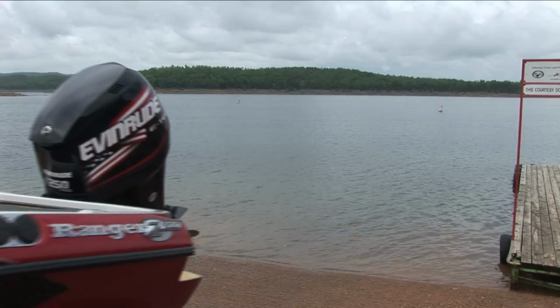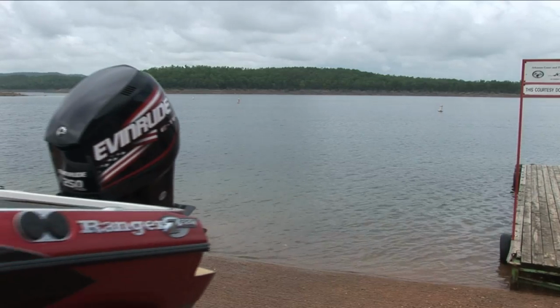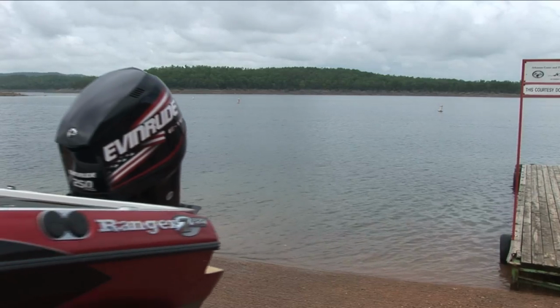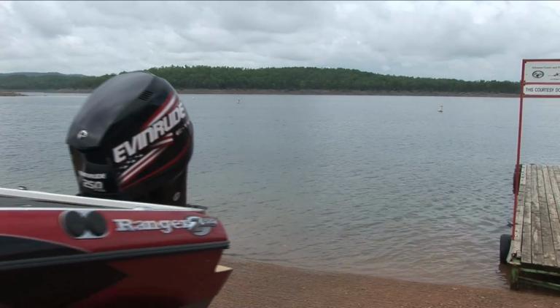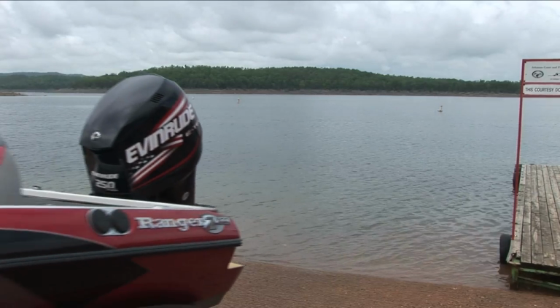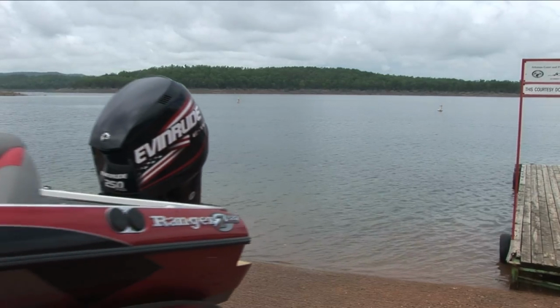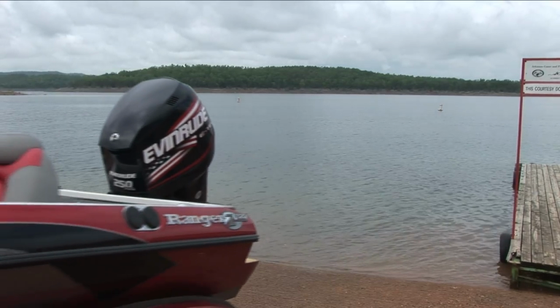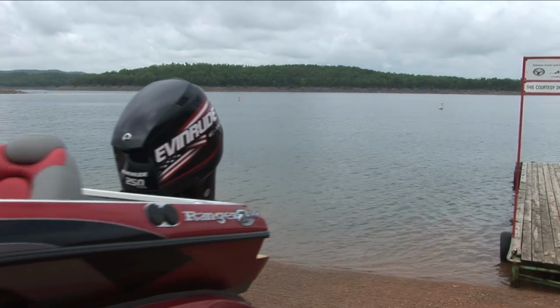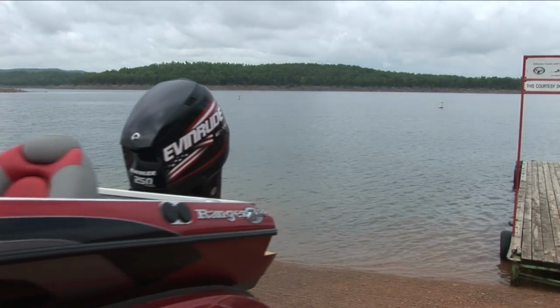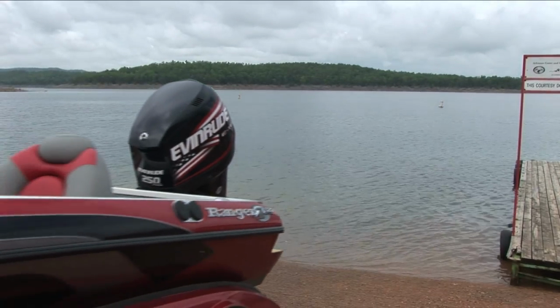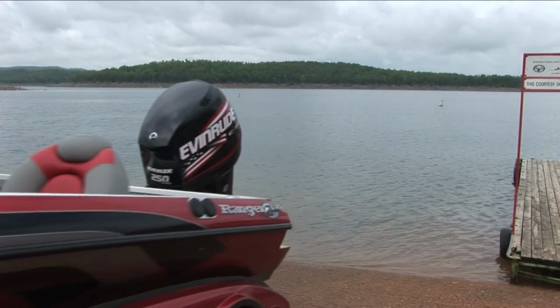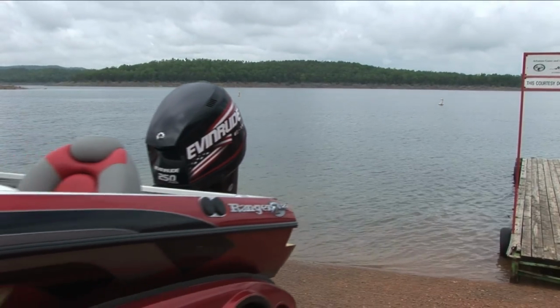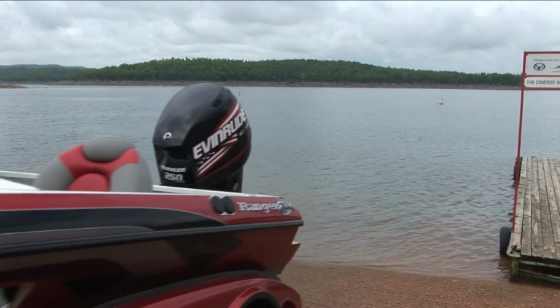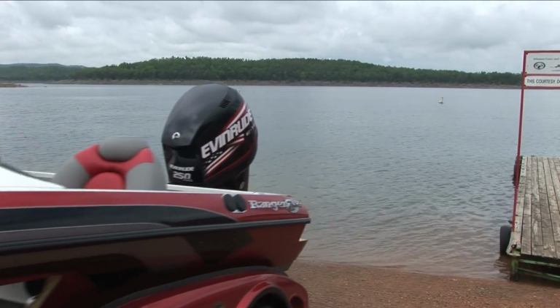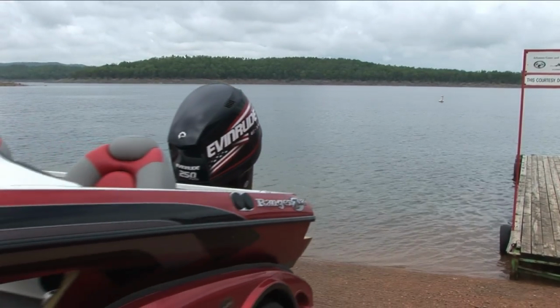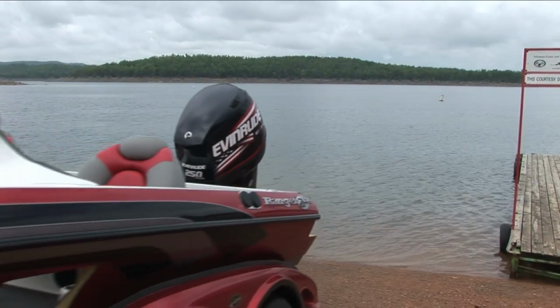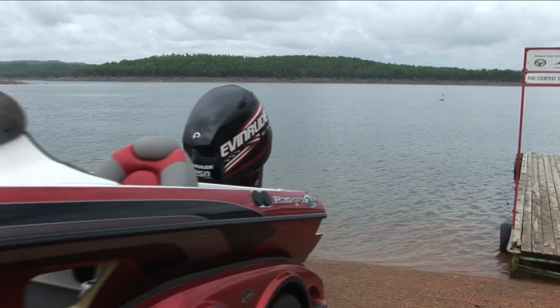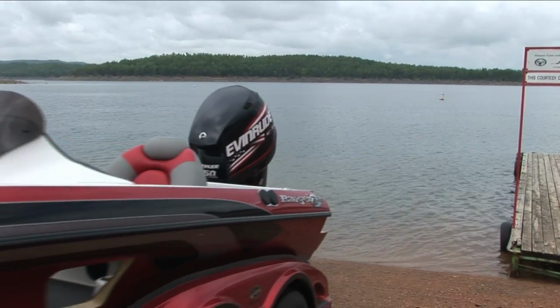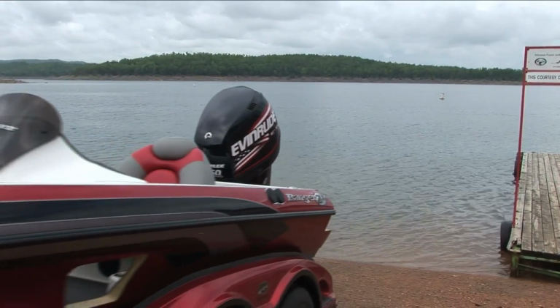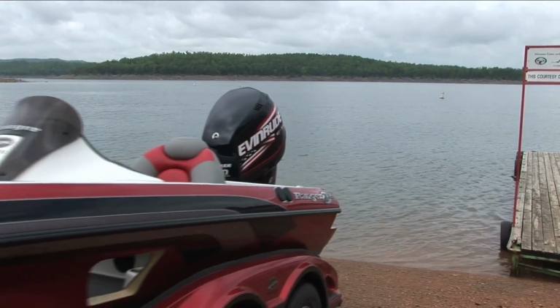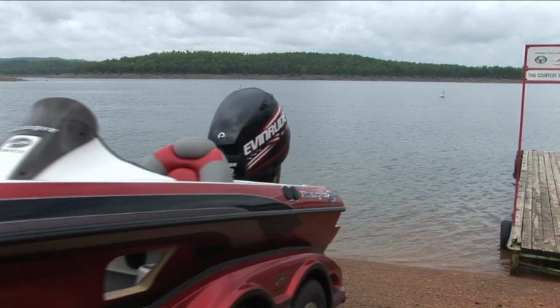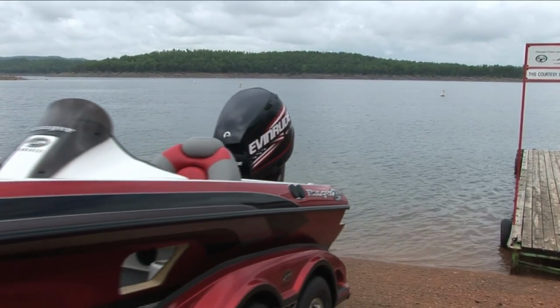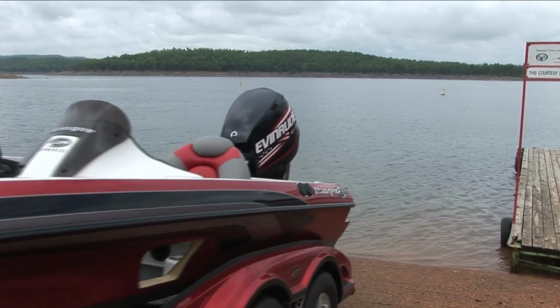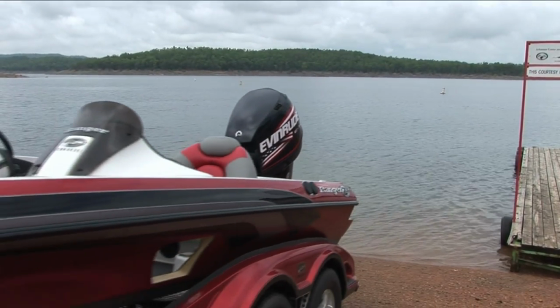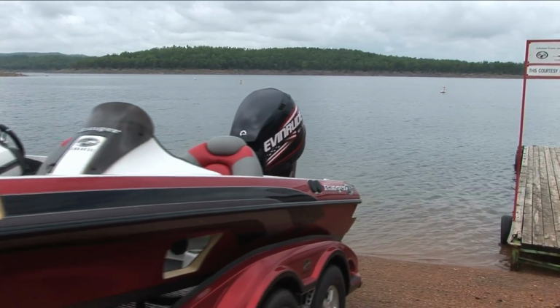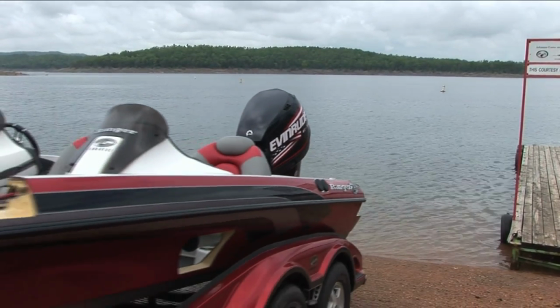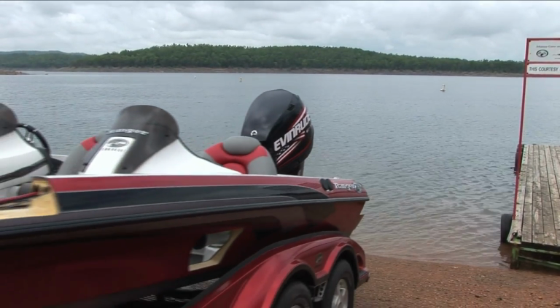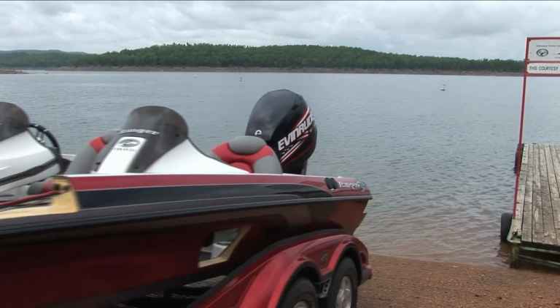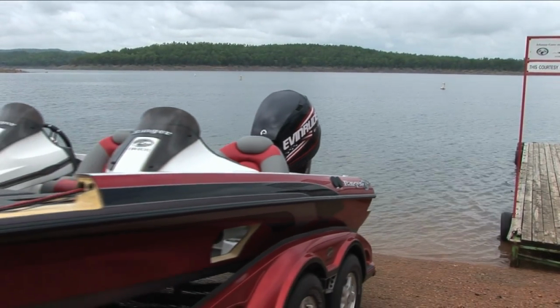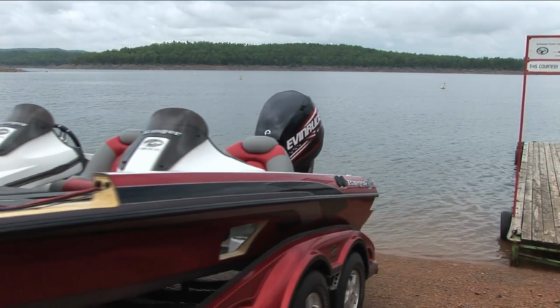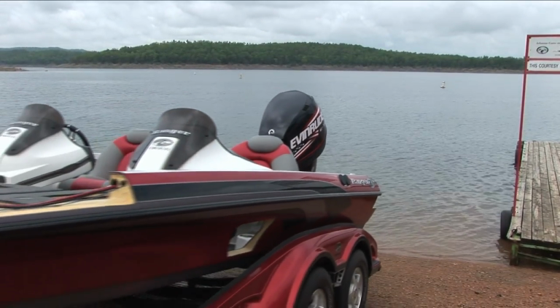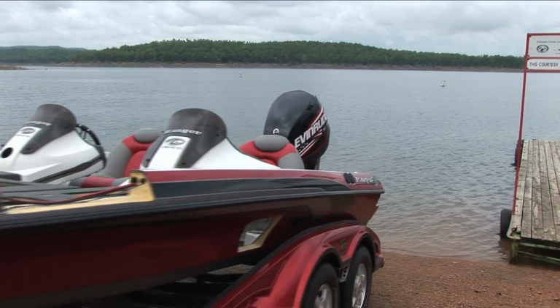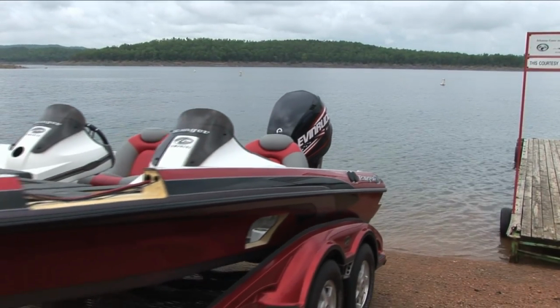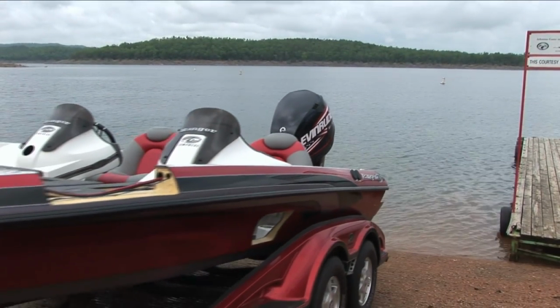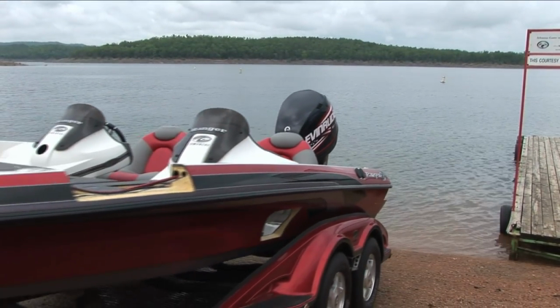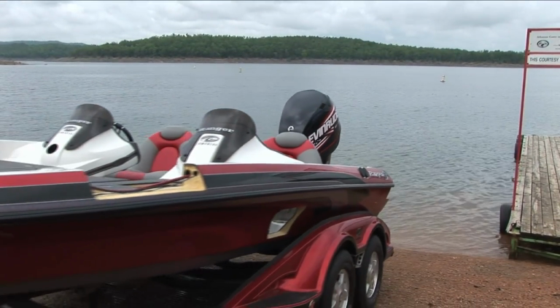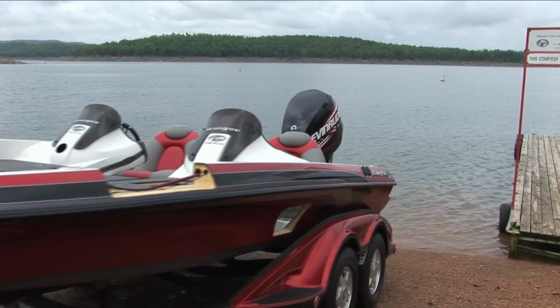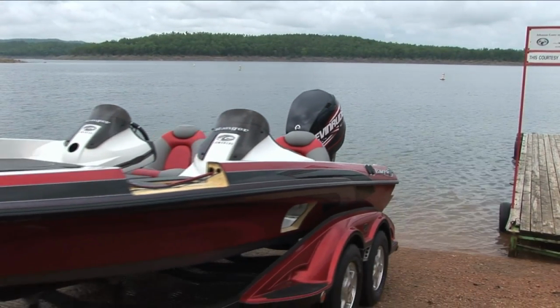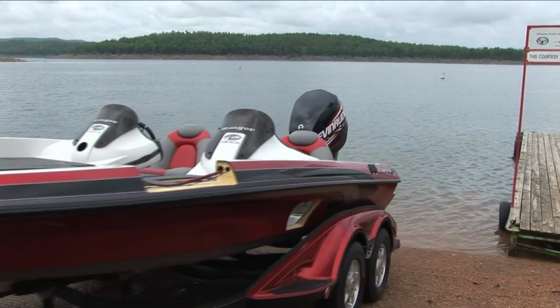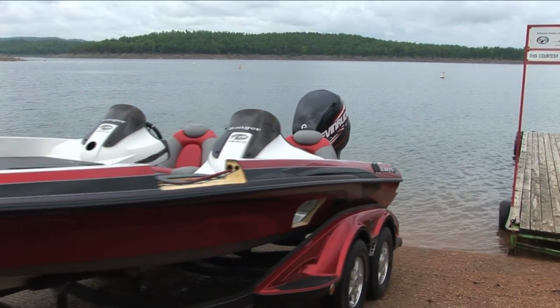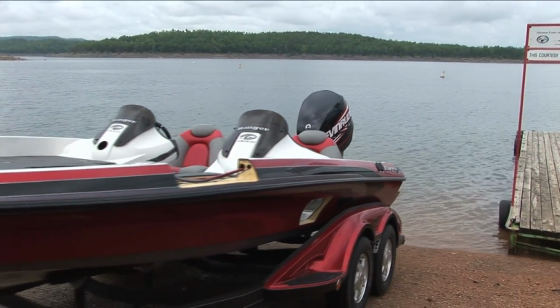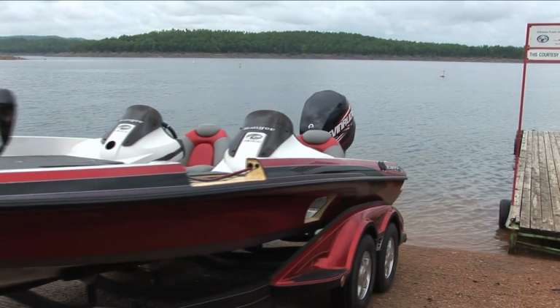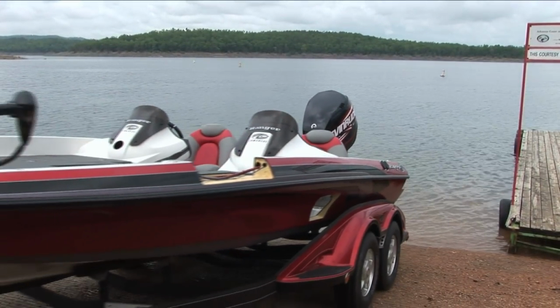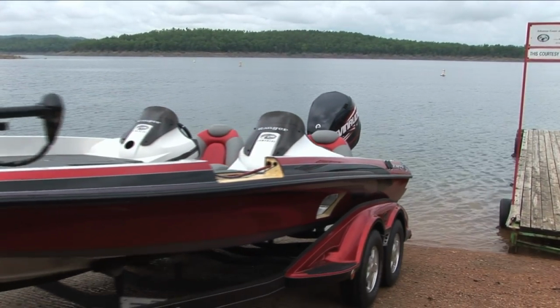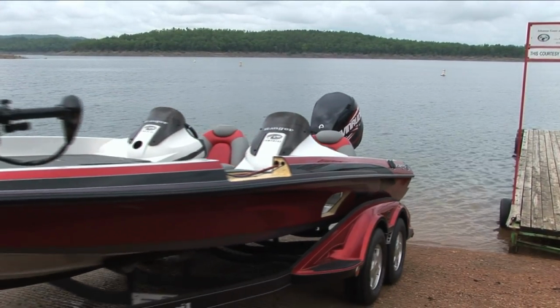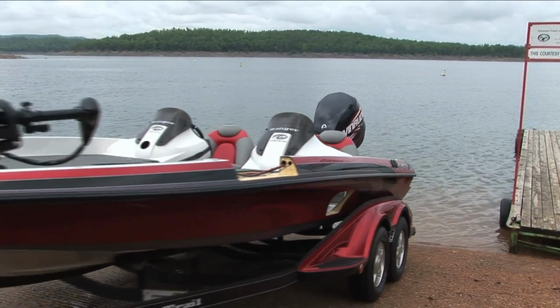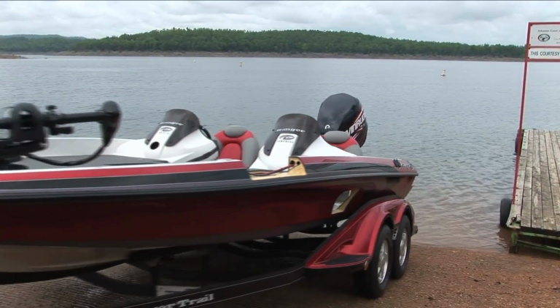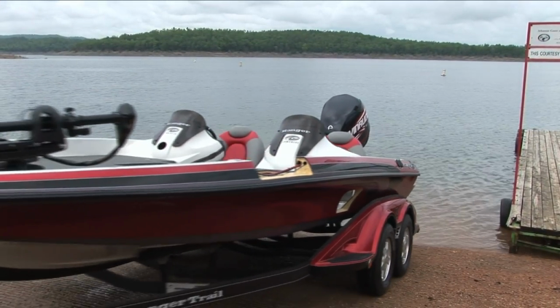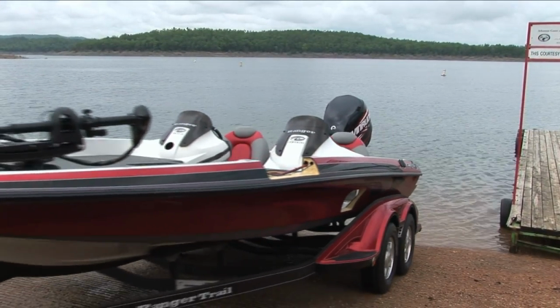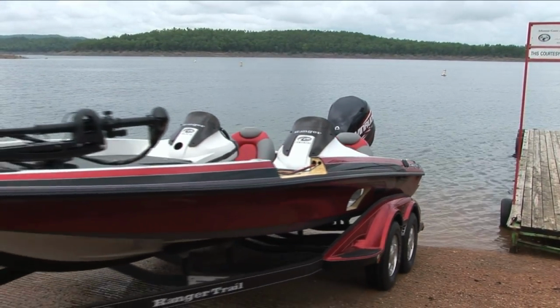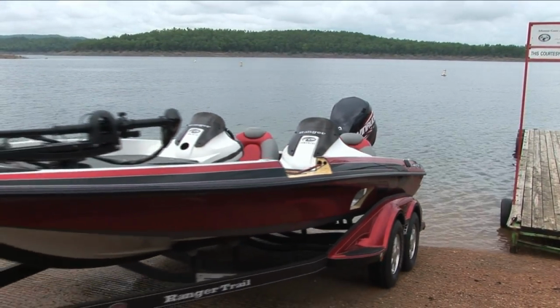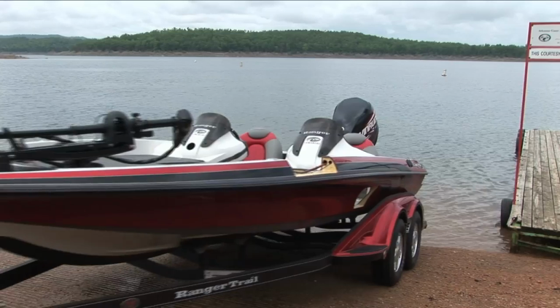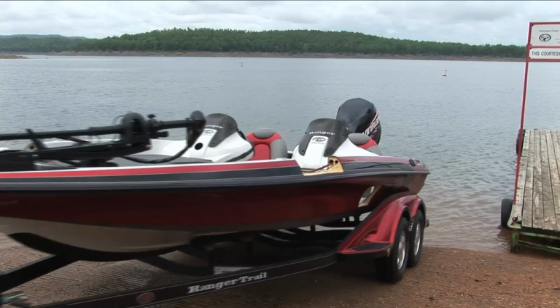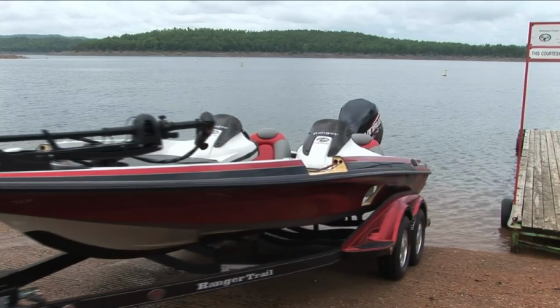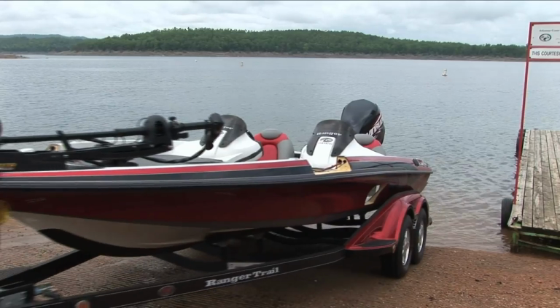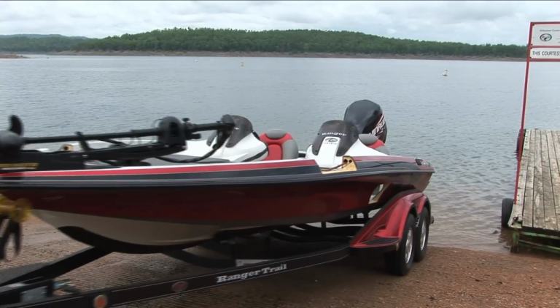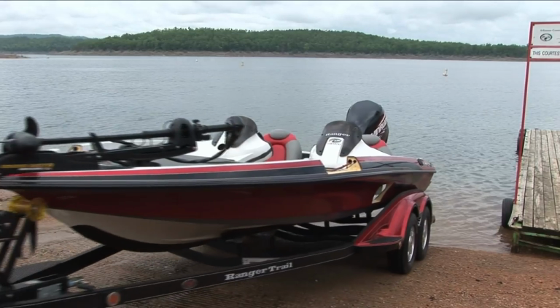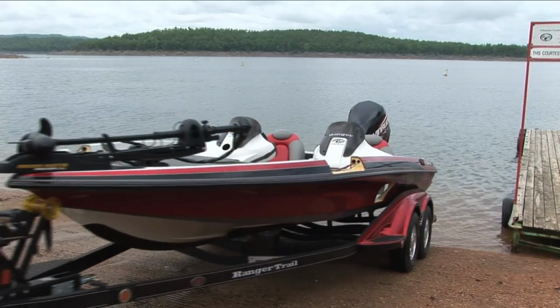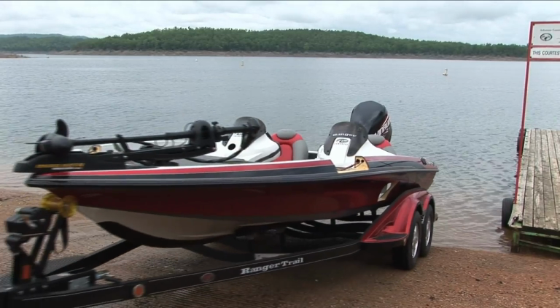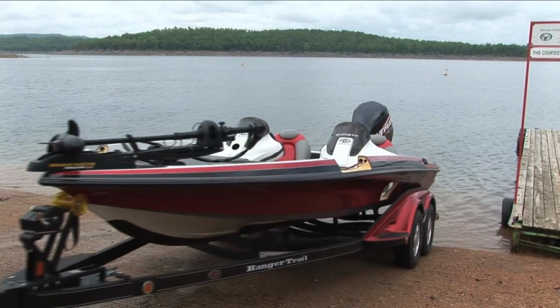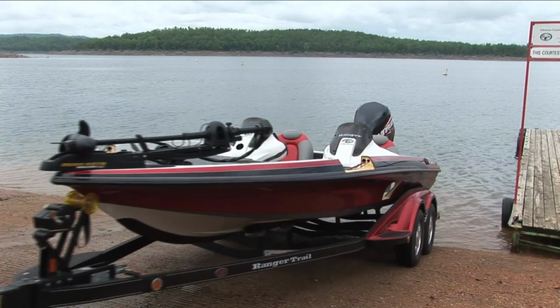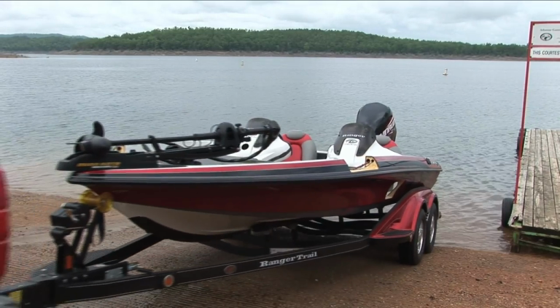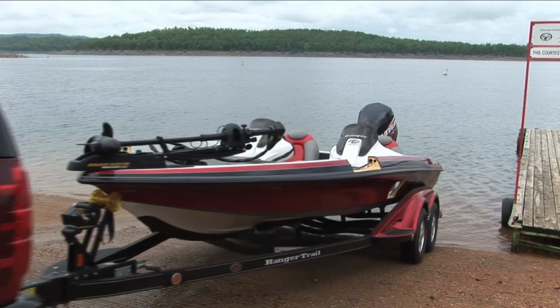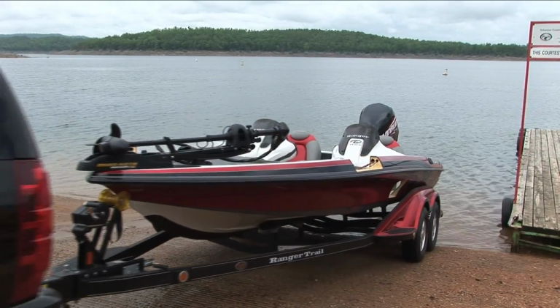Welcome back. Kim is preparing to launch Ranger's Z-520 Cutaway Boat. This will be interesting.